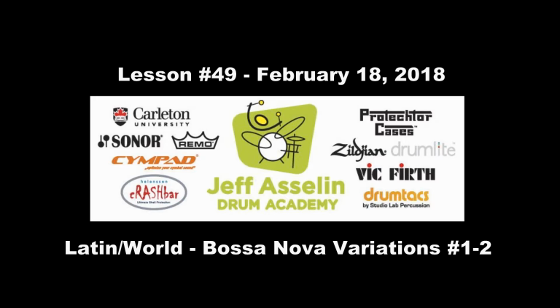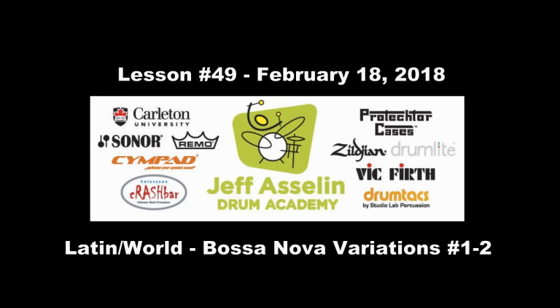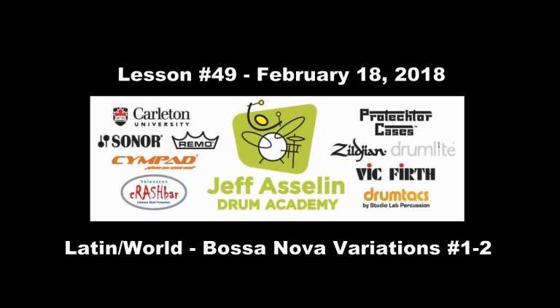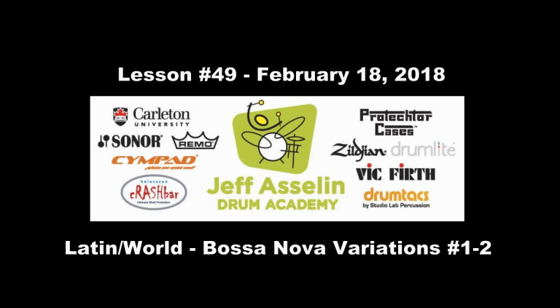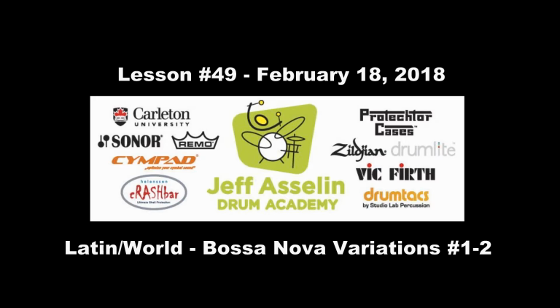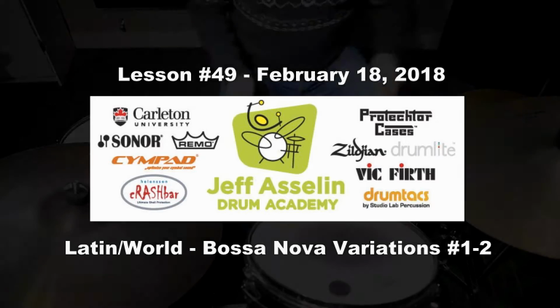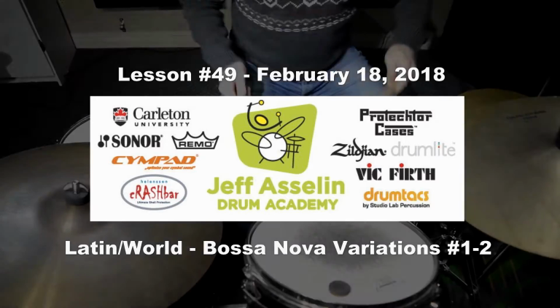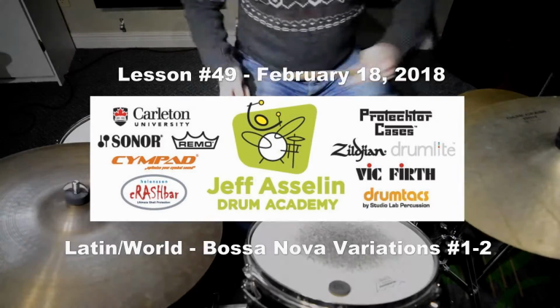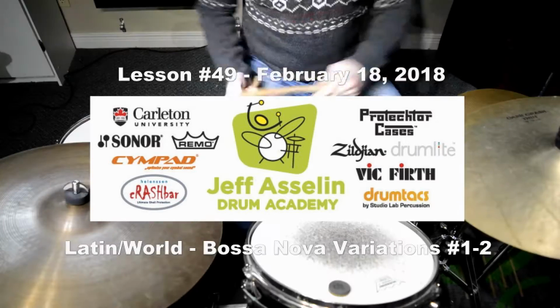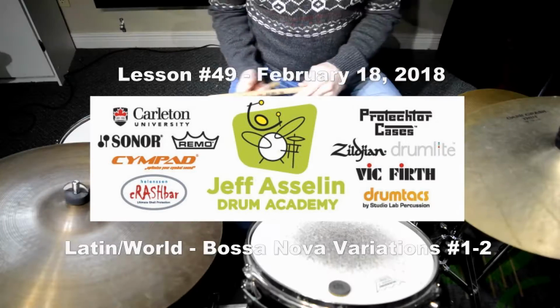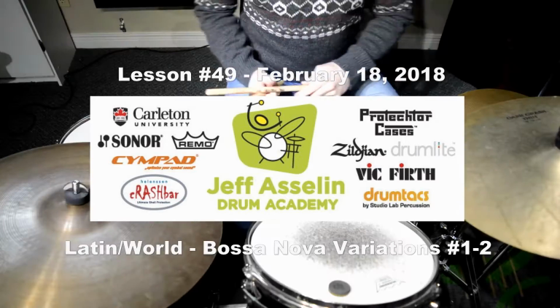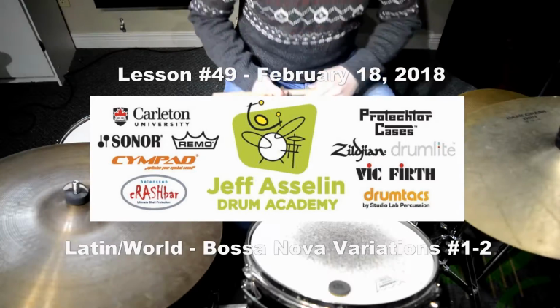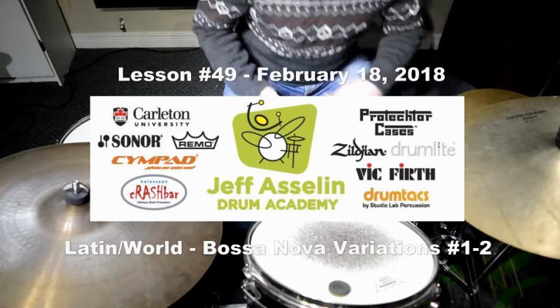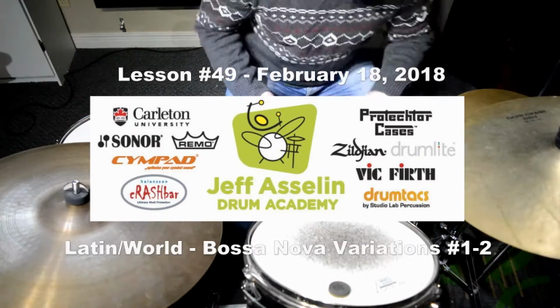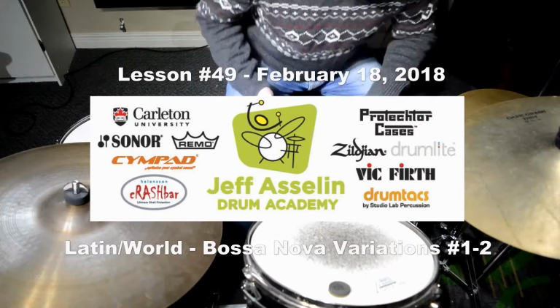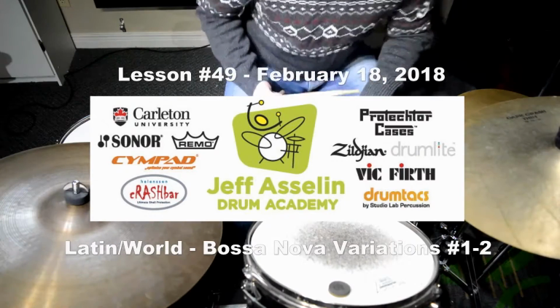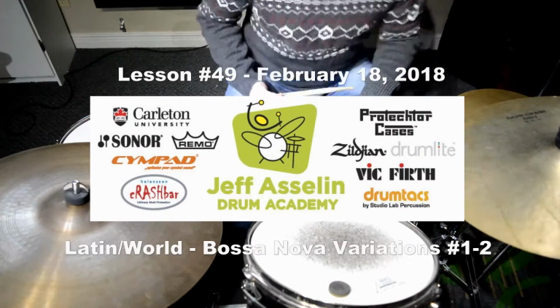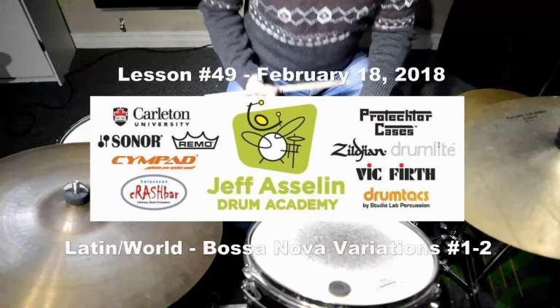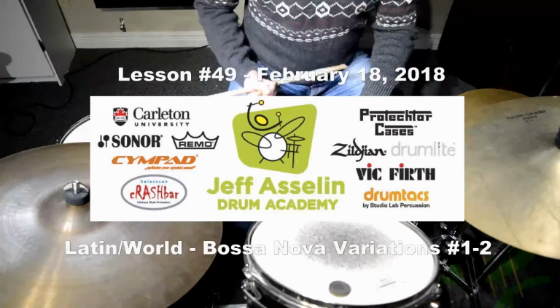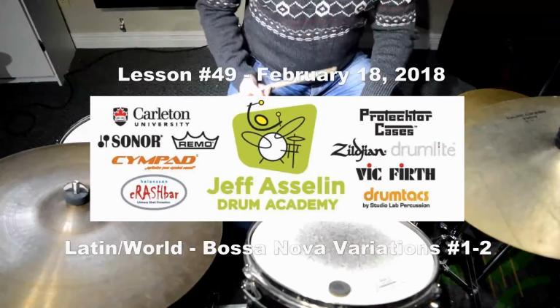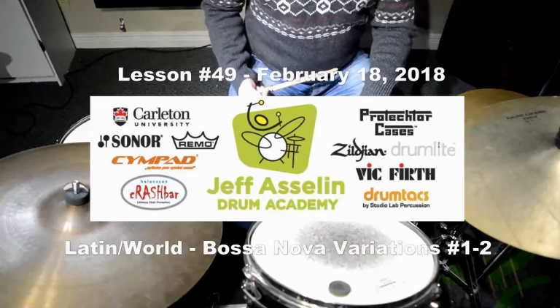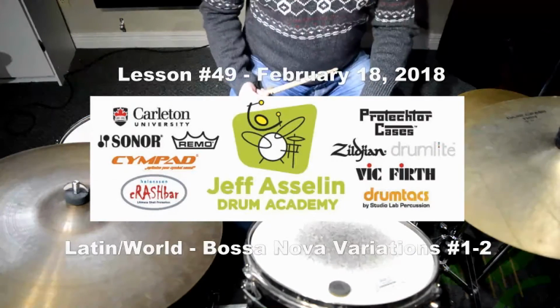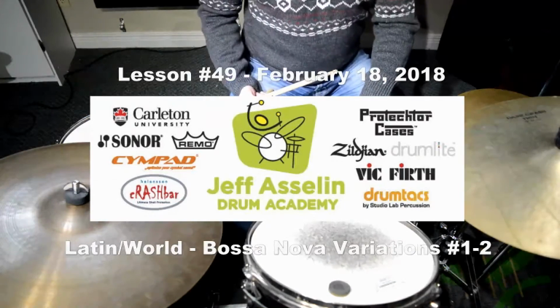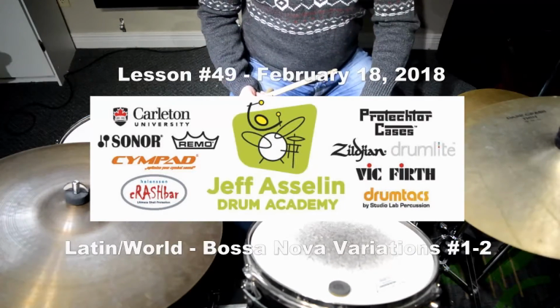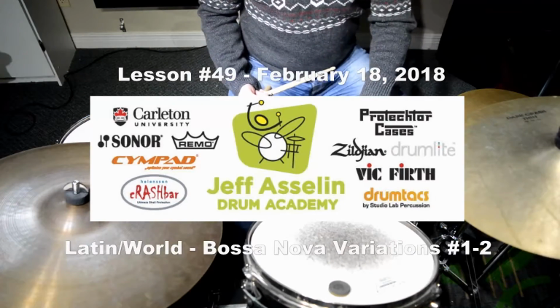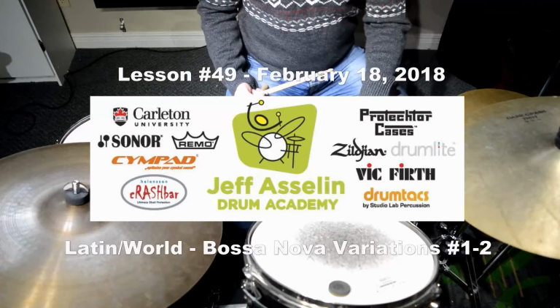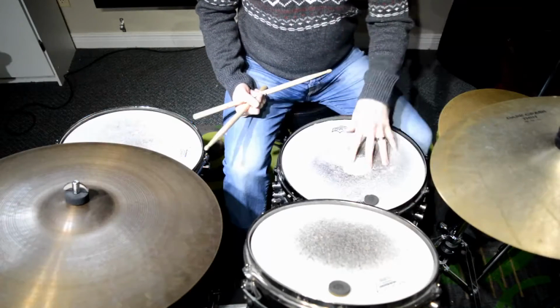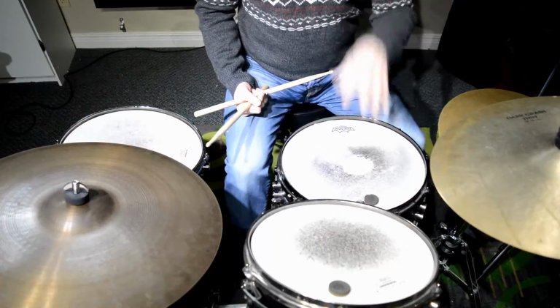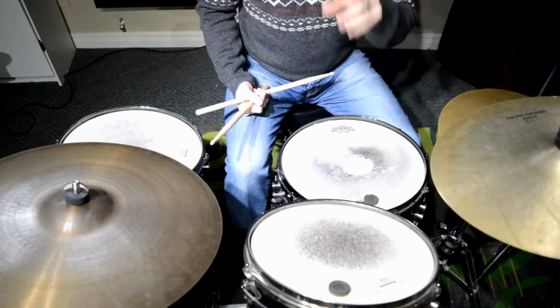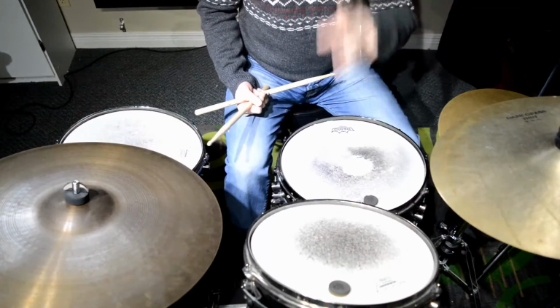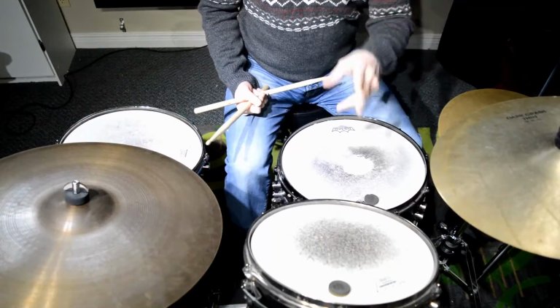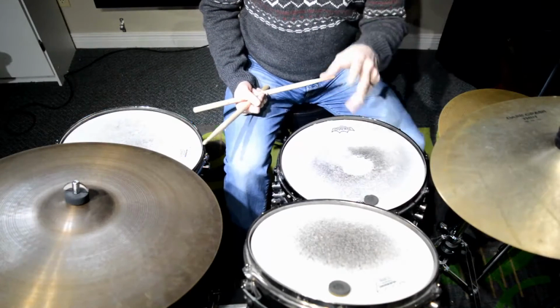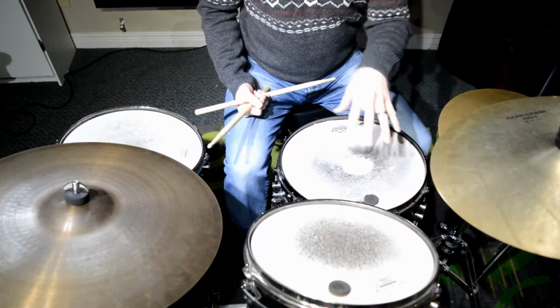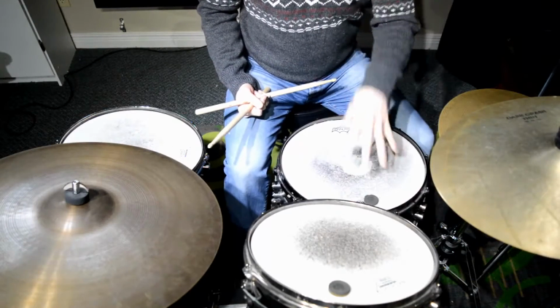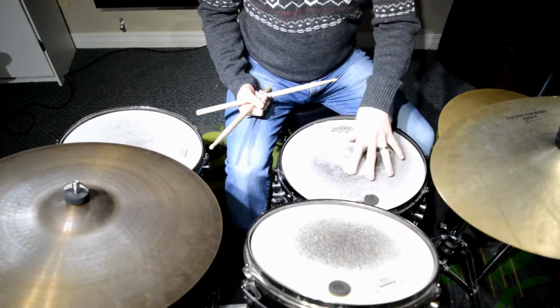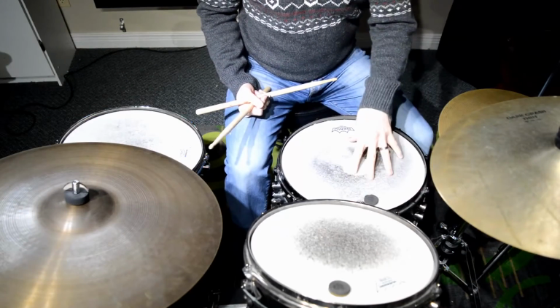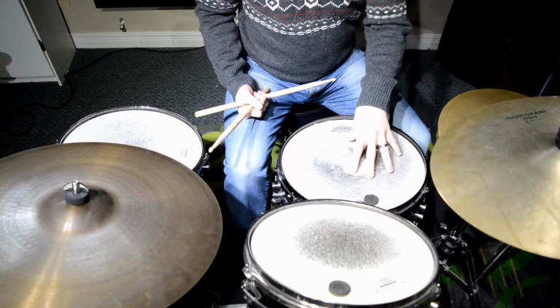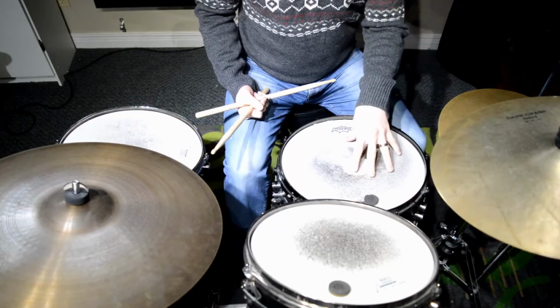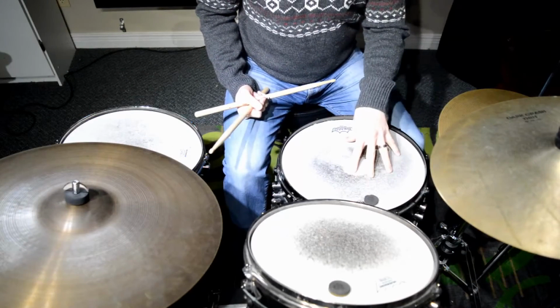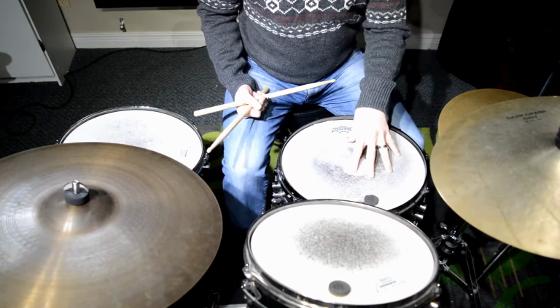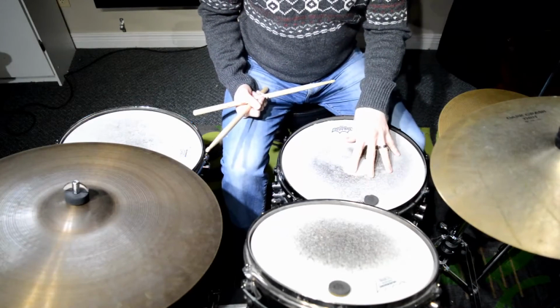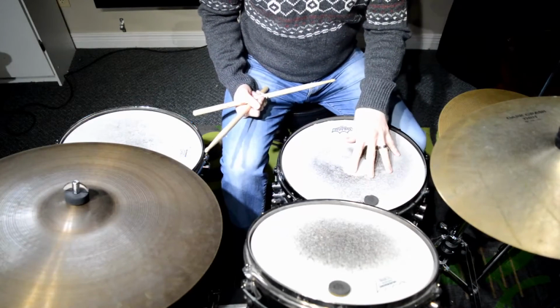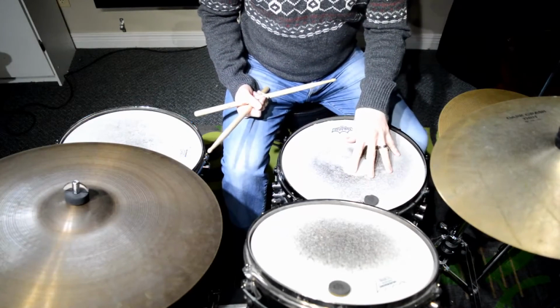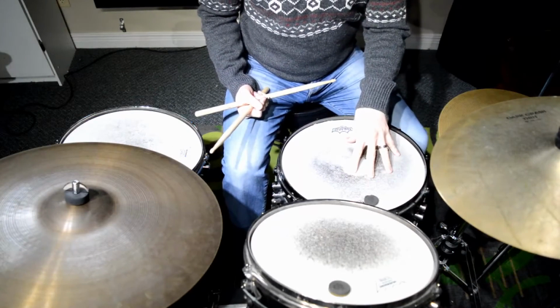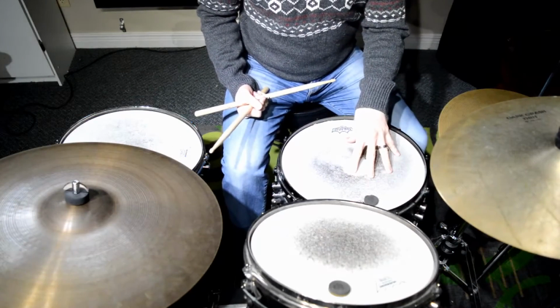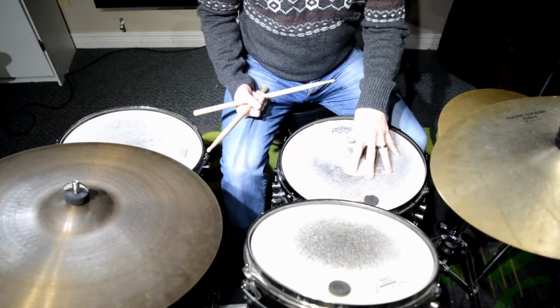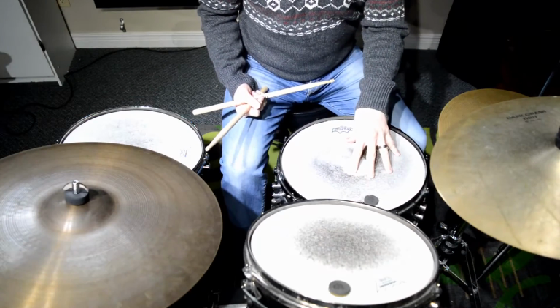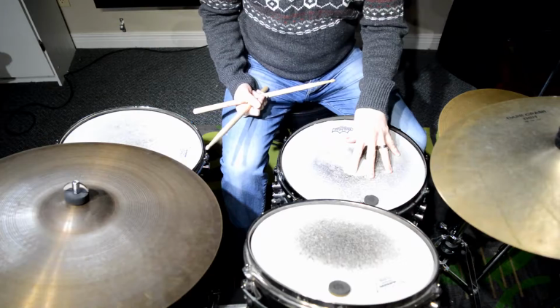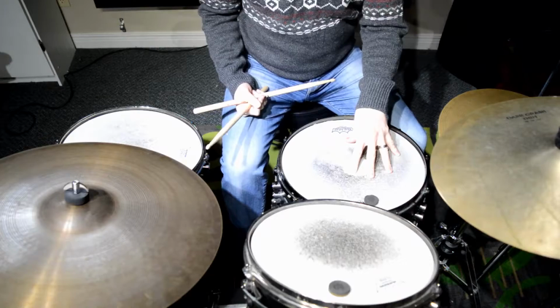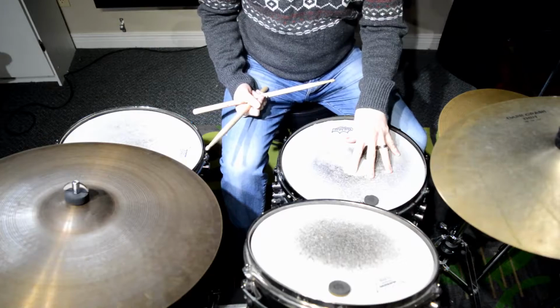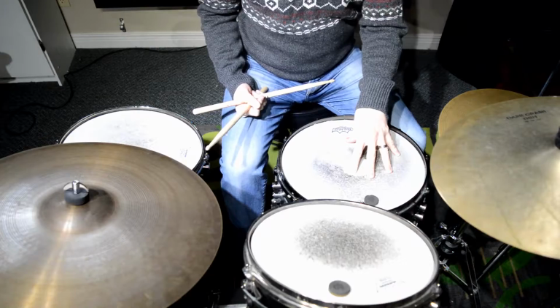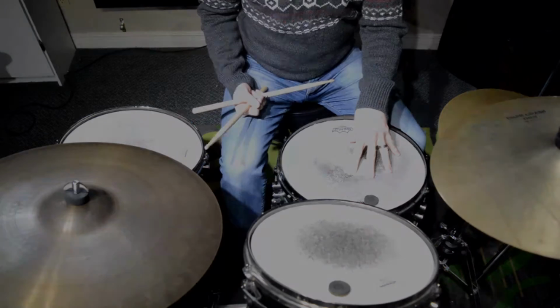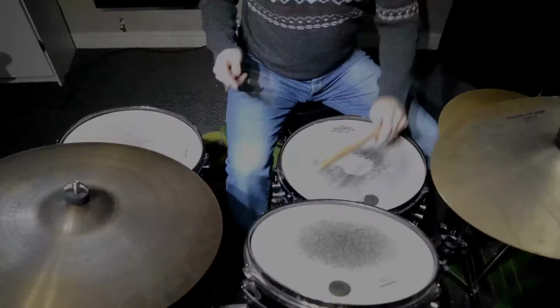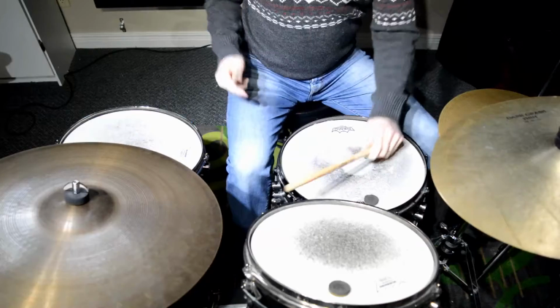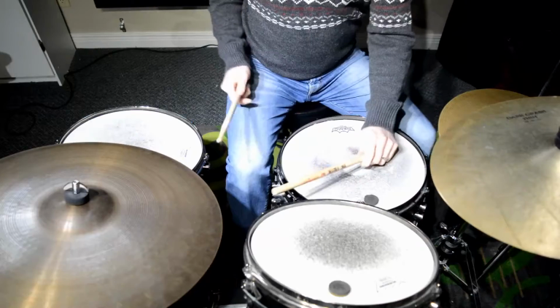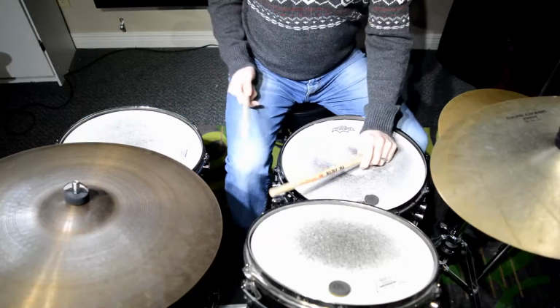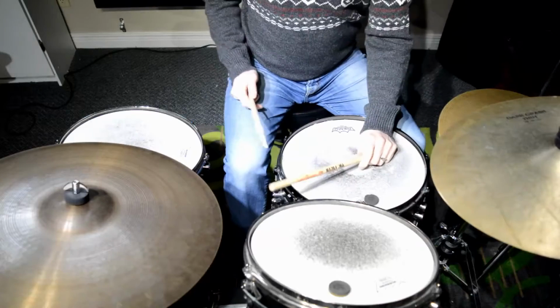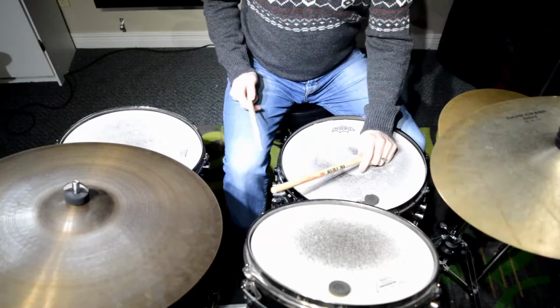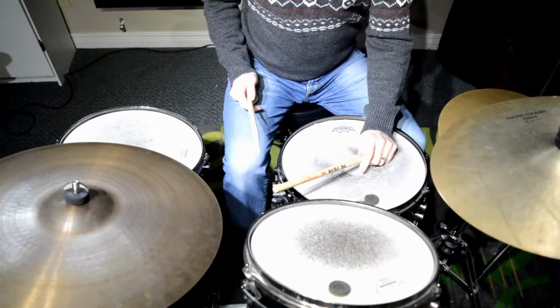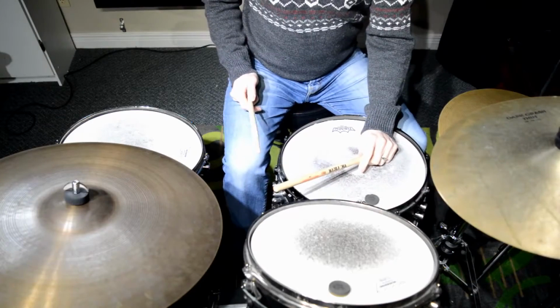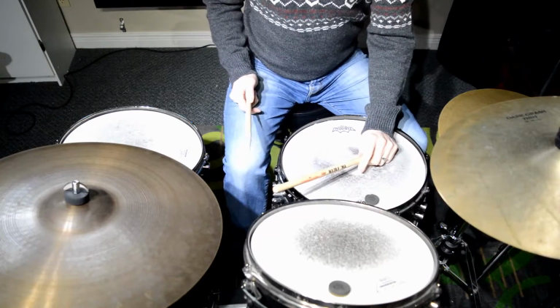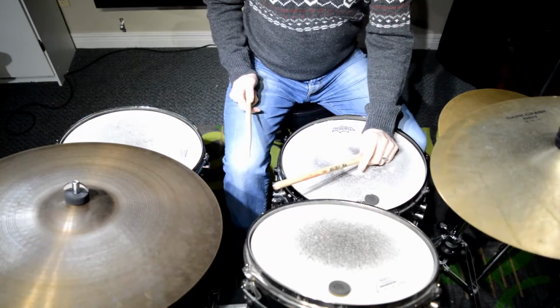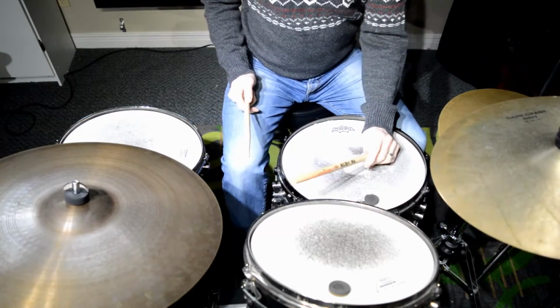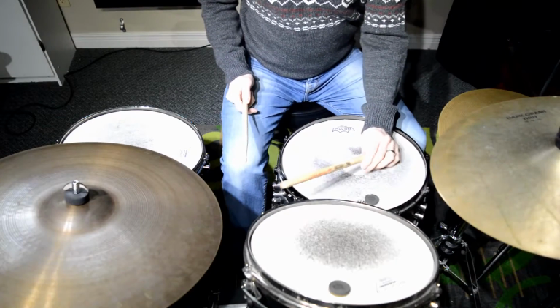Hey guys, today's Sunday, so we're going to talk more about the bossa nova. We're going to look at two crossstick variations that we can apply. Let's go right to the PDF.